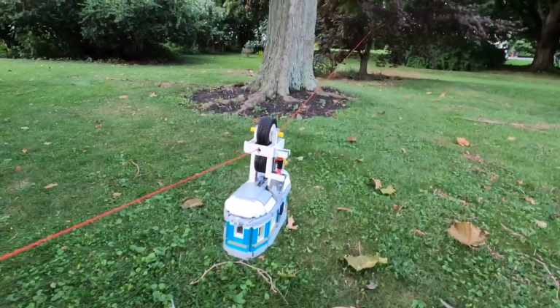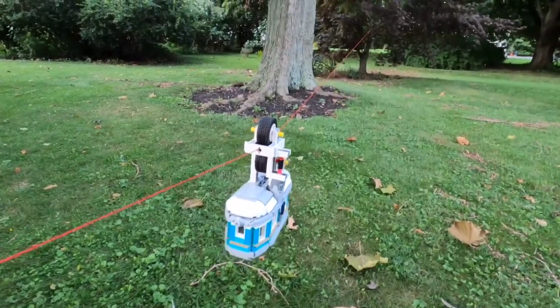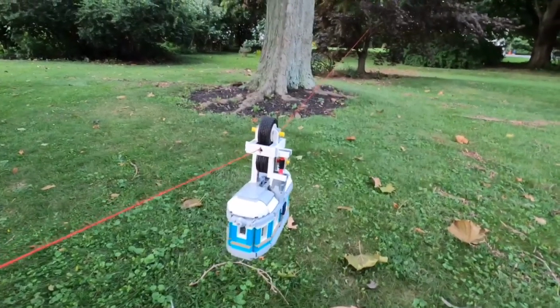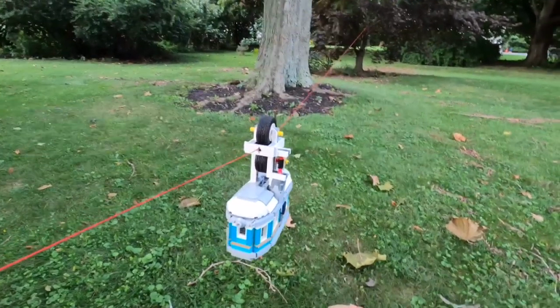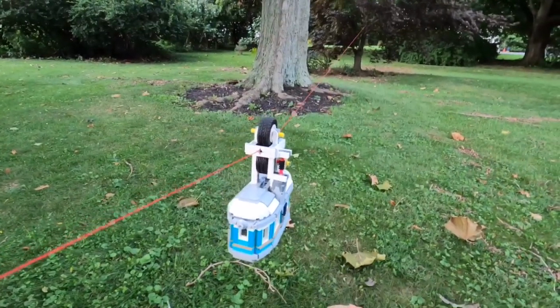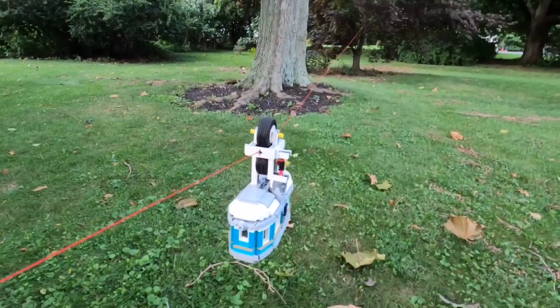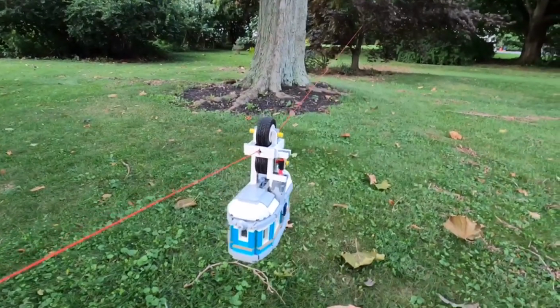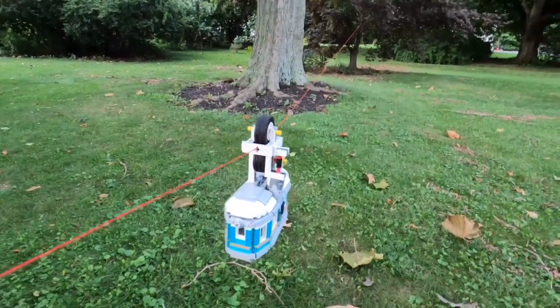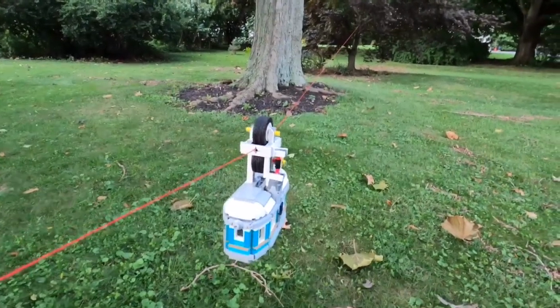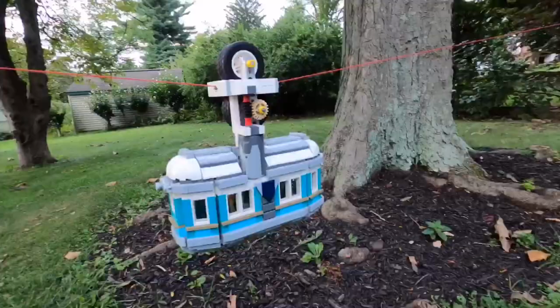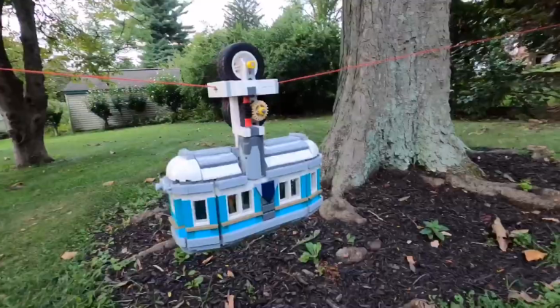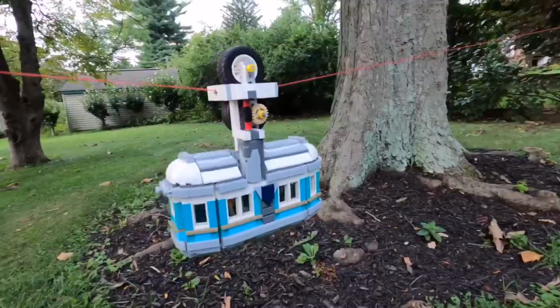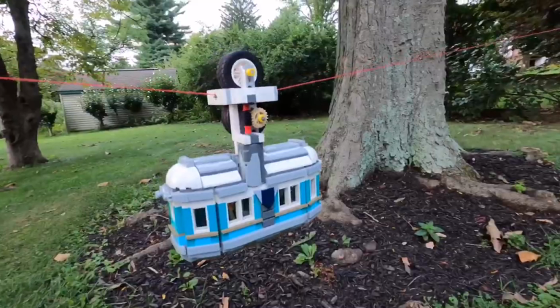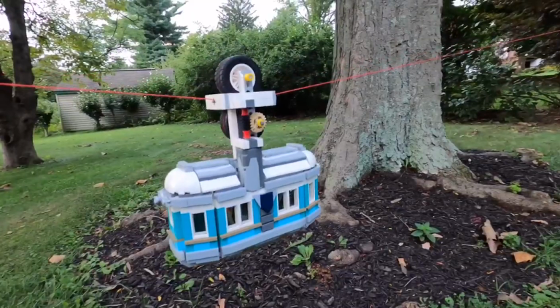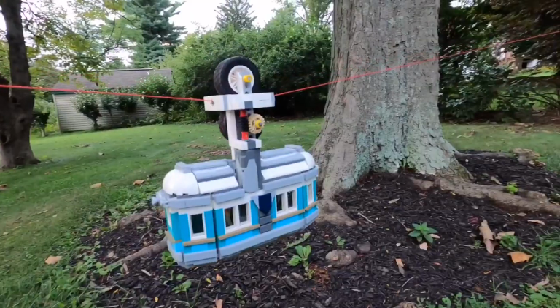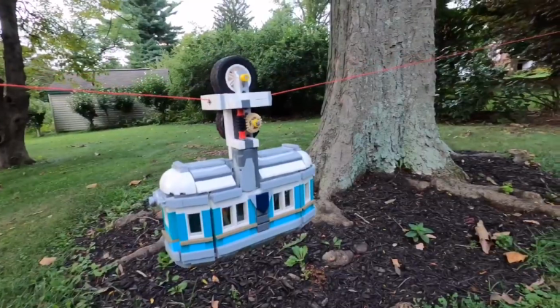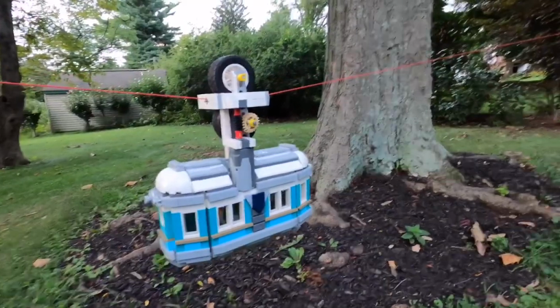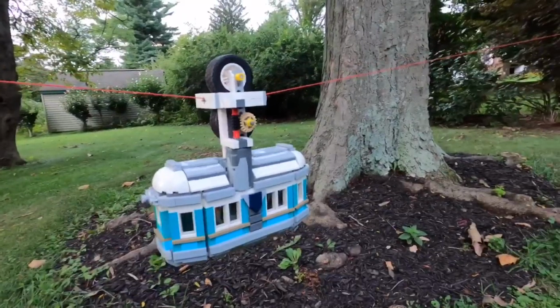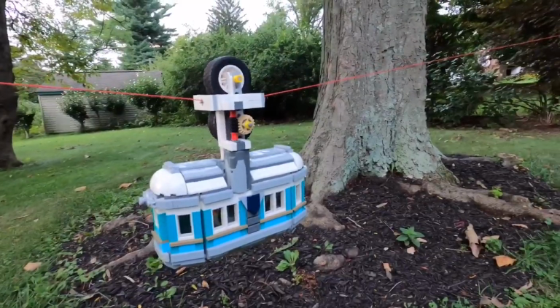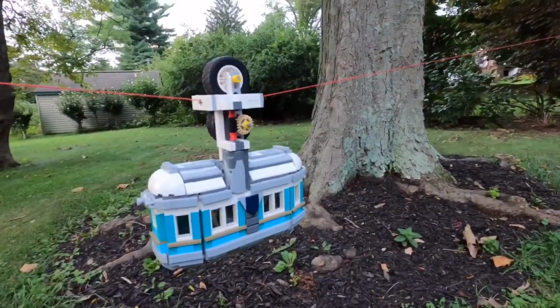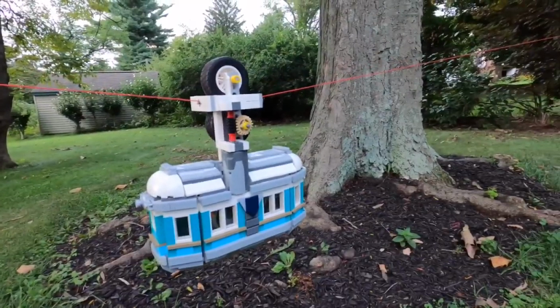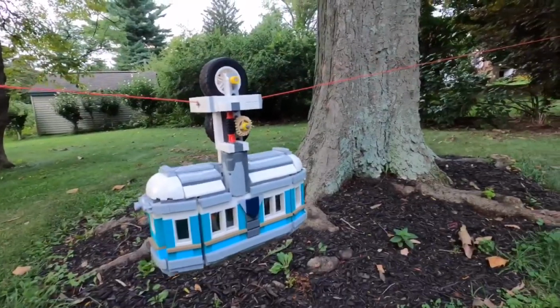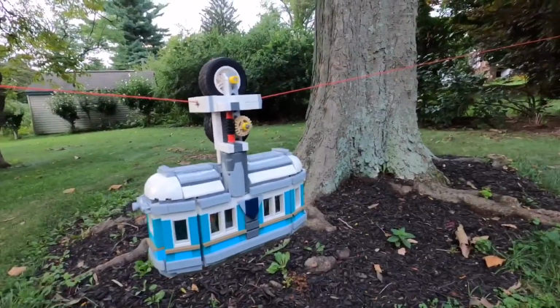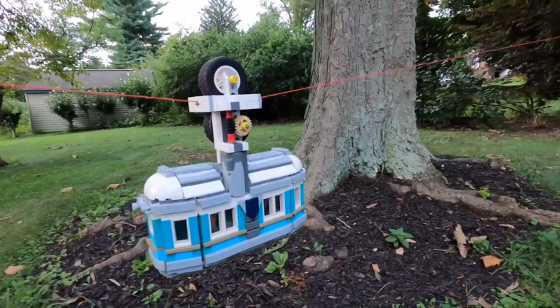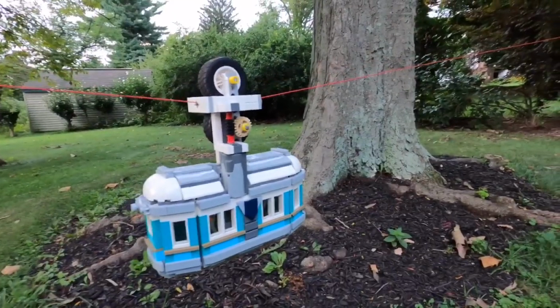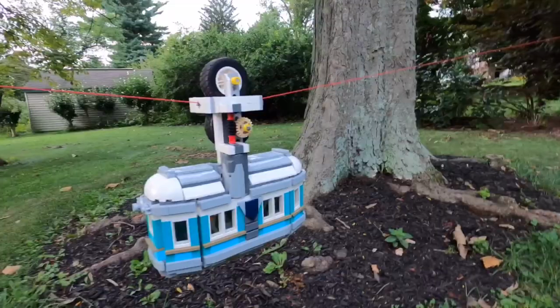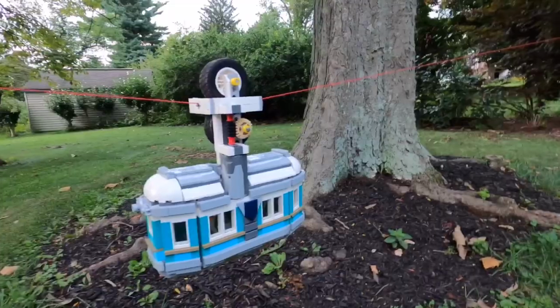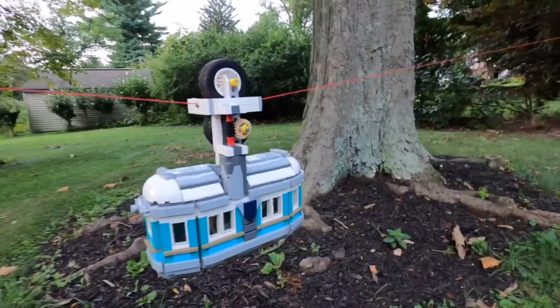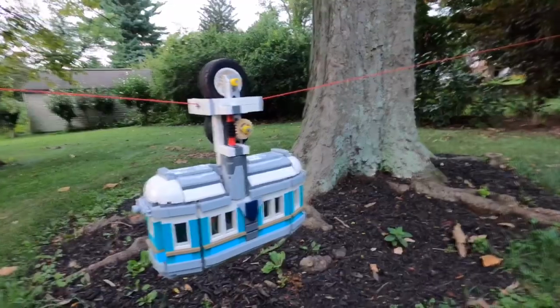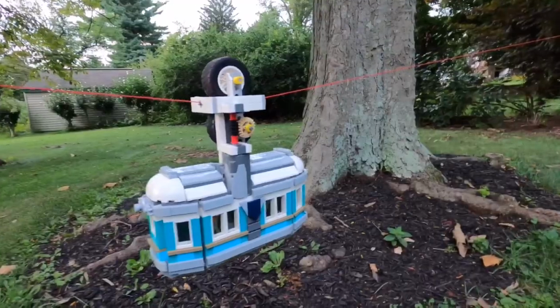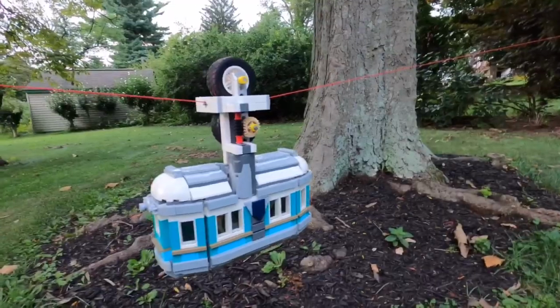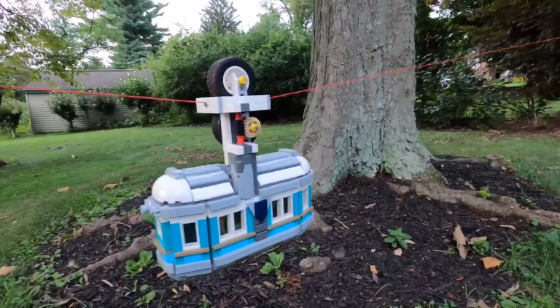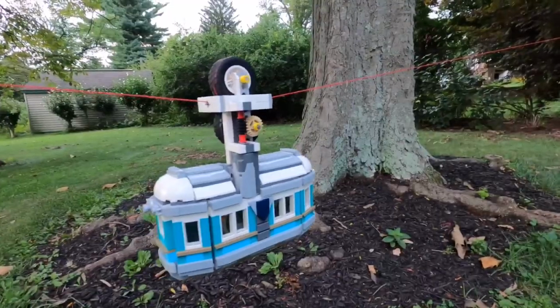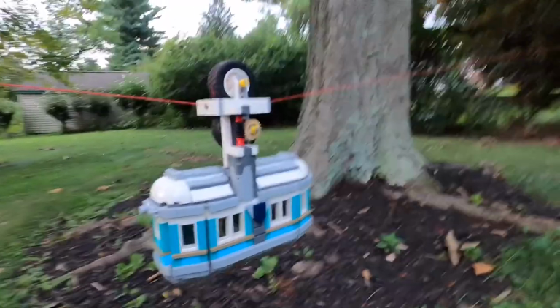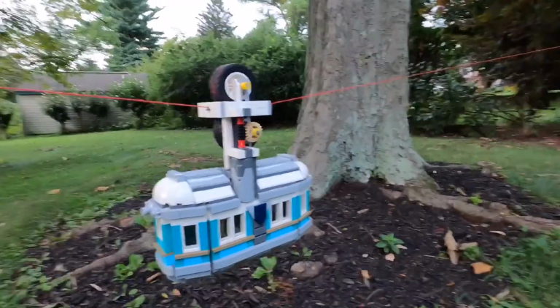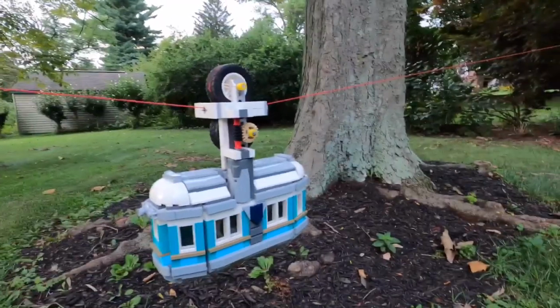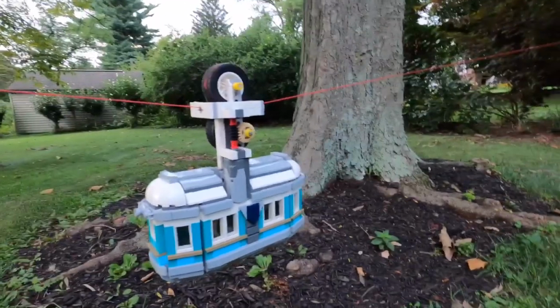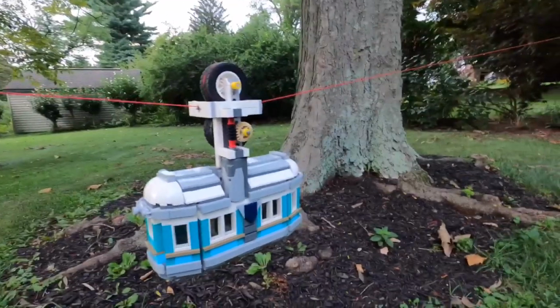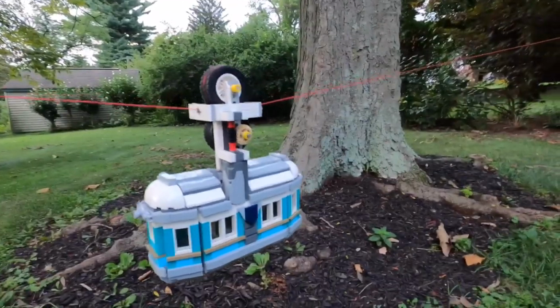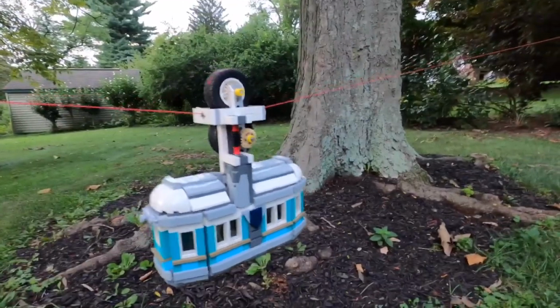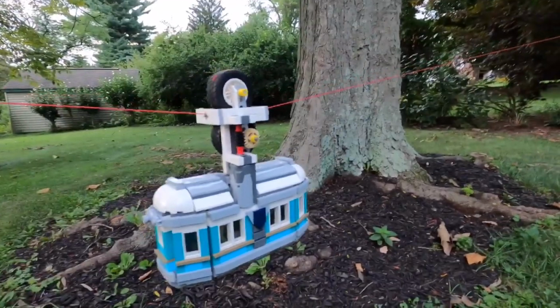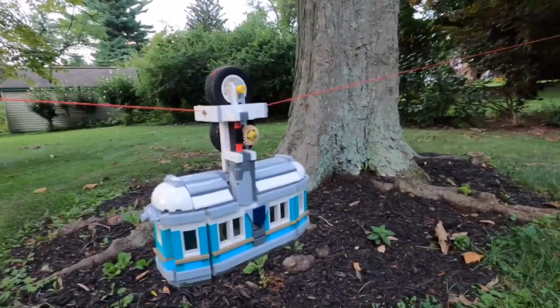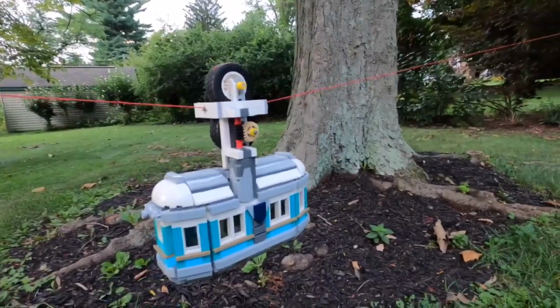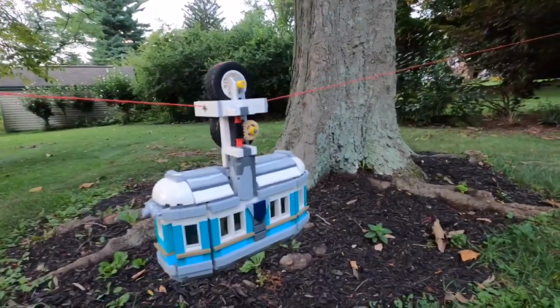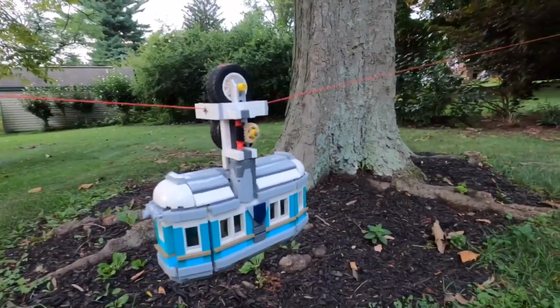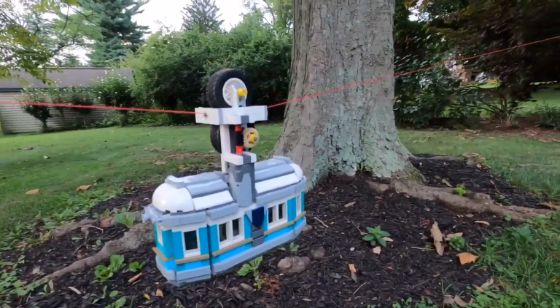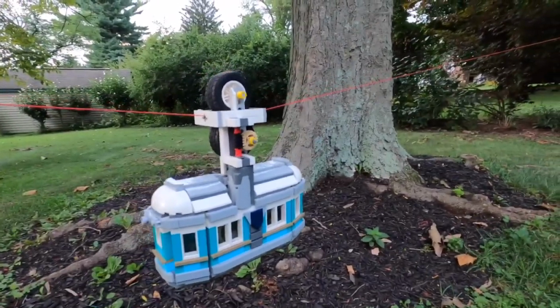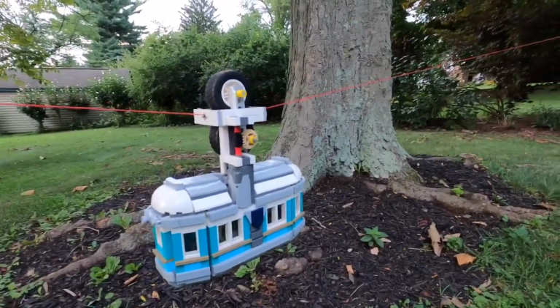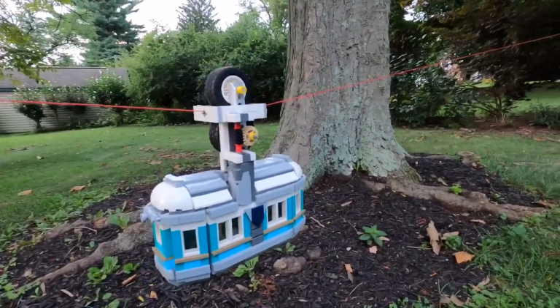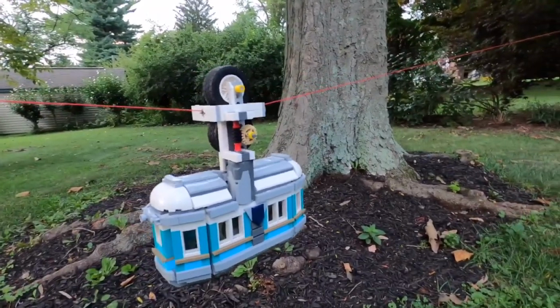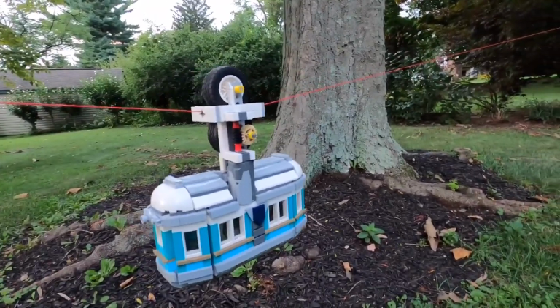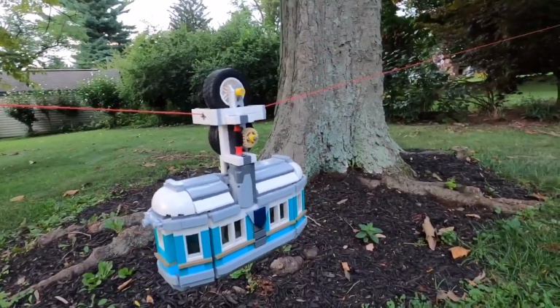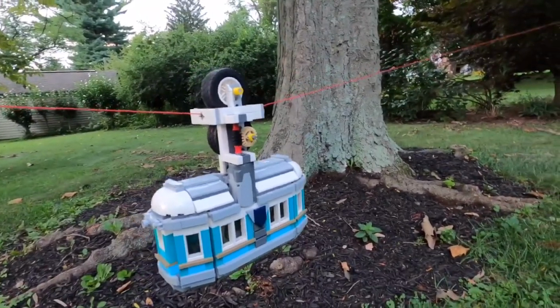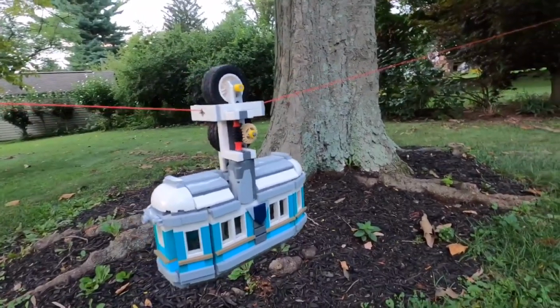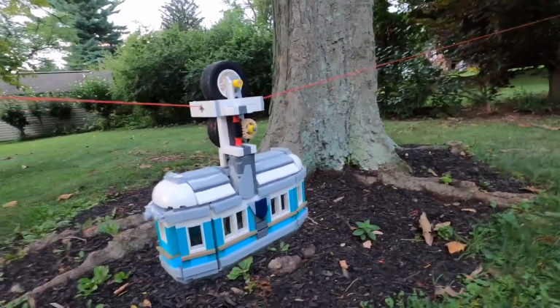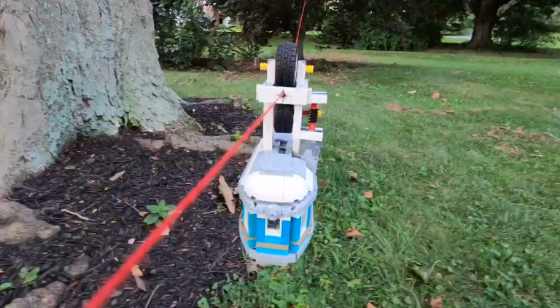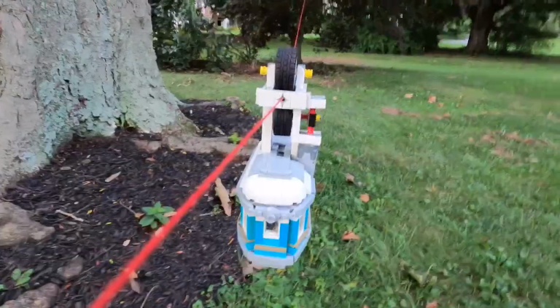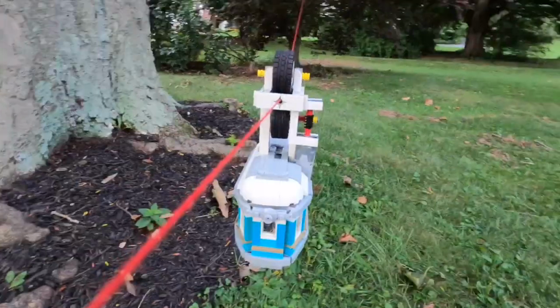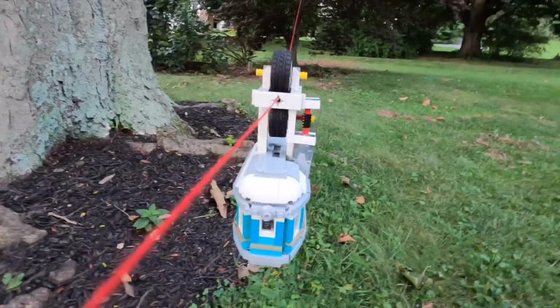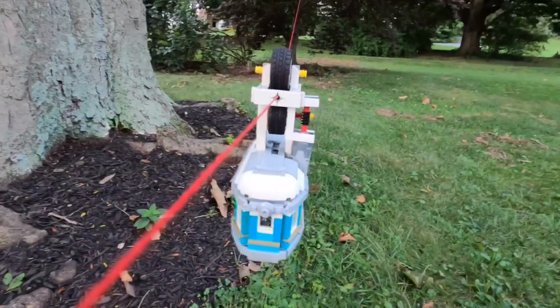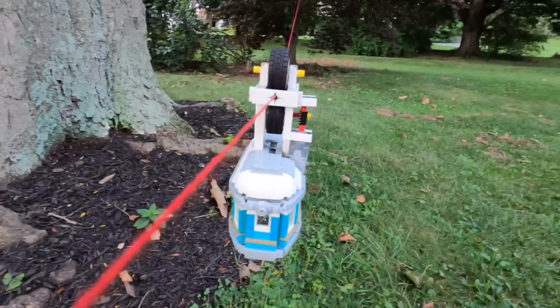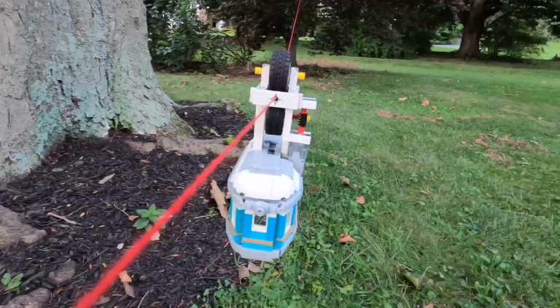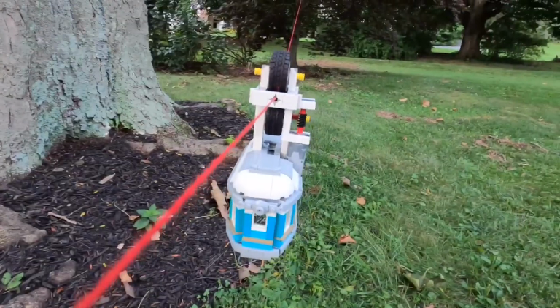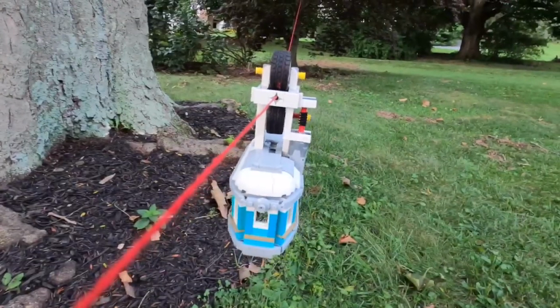It definitely couldn't become a real set, although I do have maybe some plans of putting it on Lego Ideas.